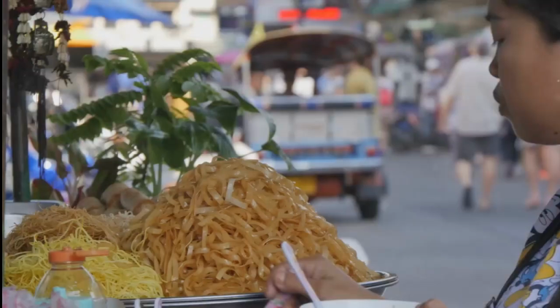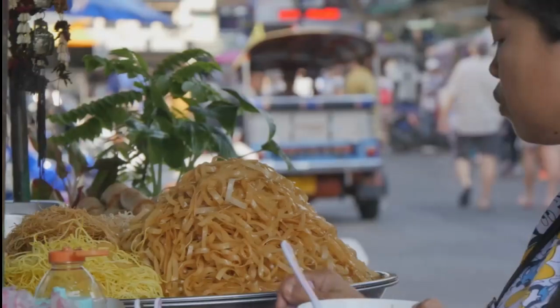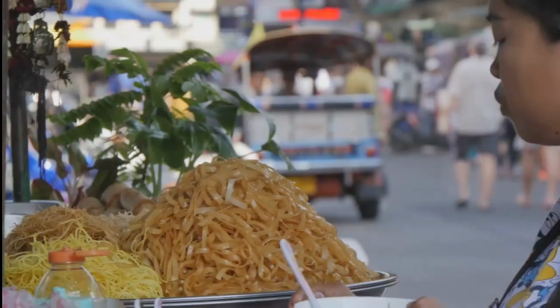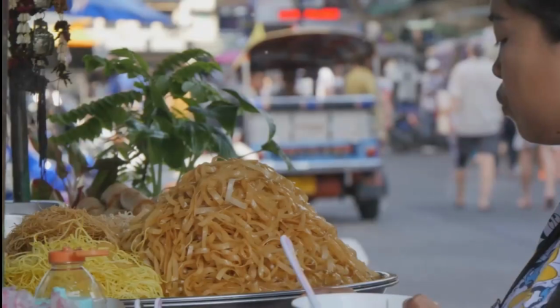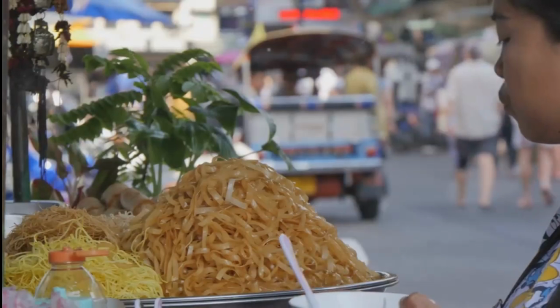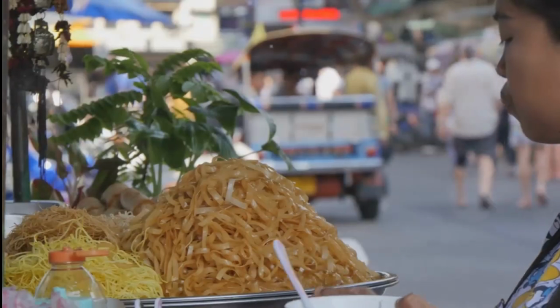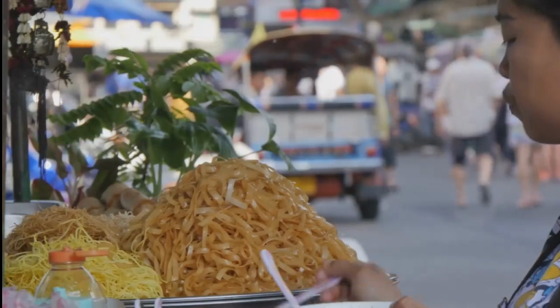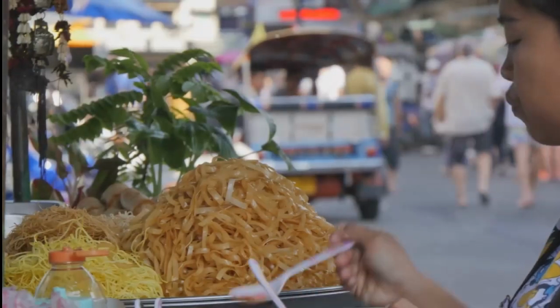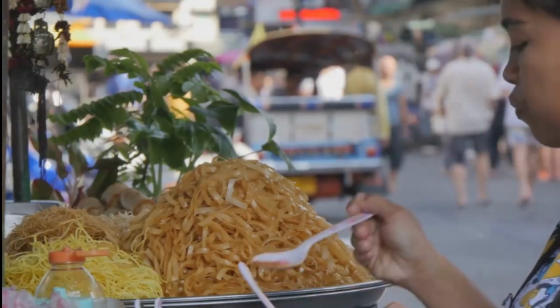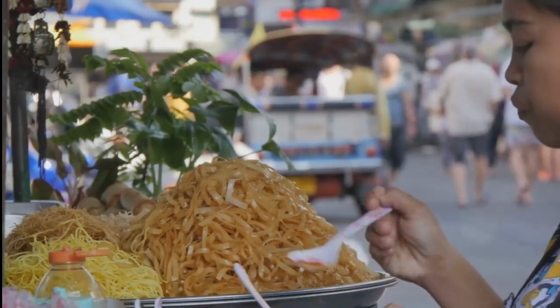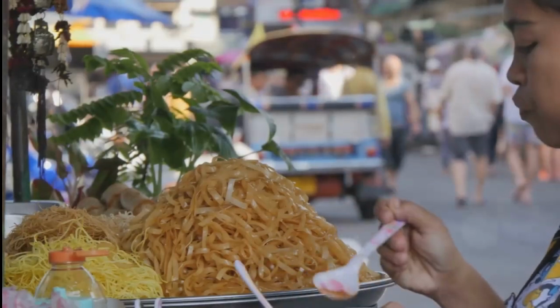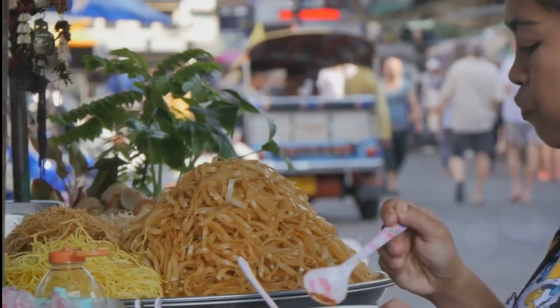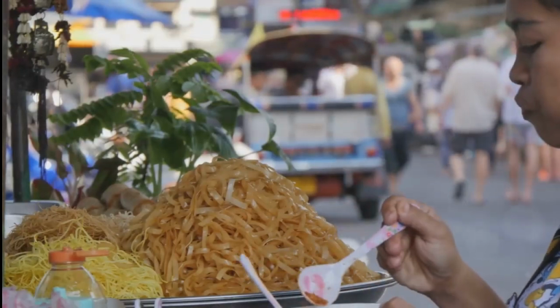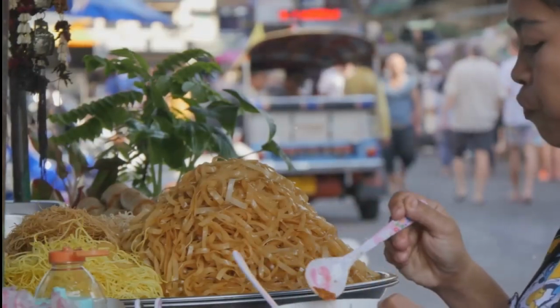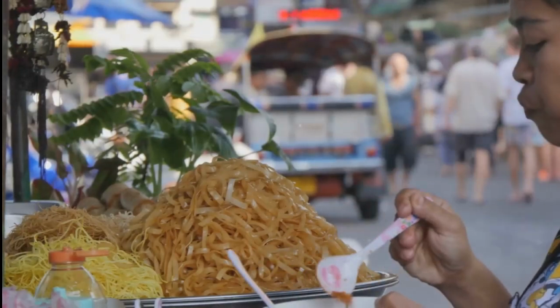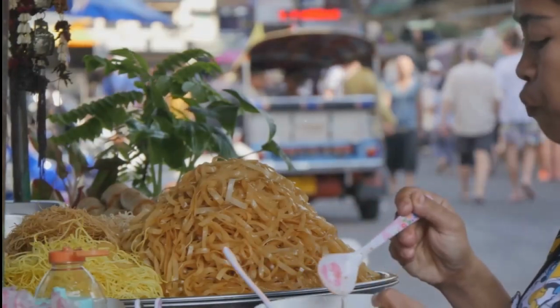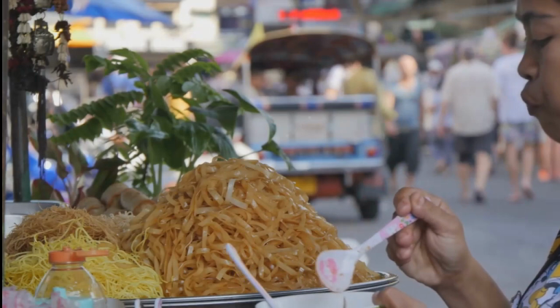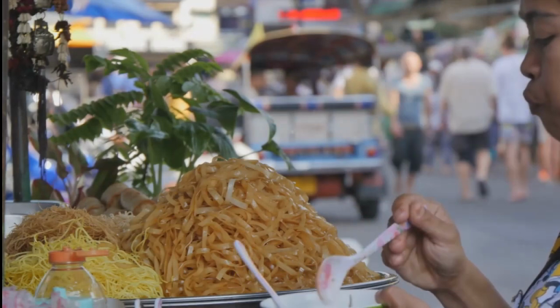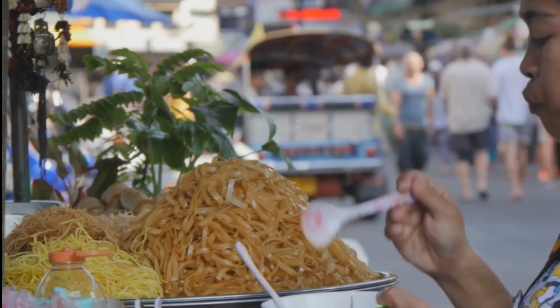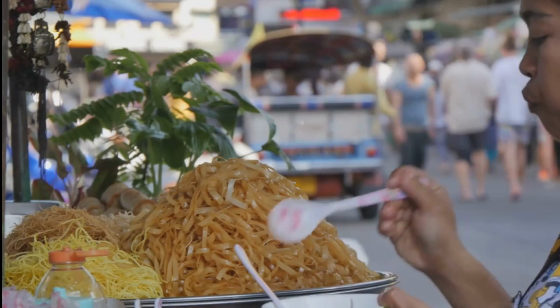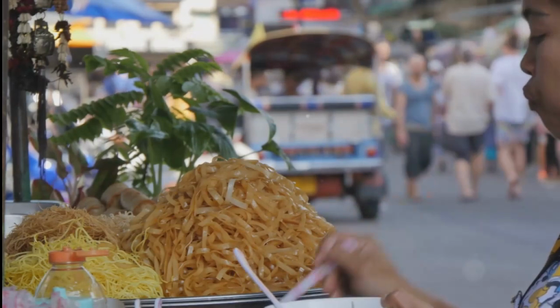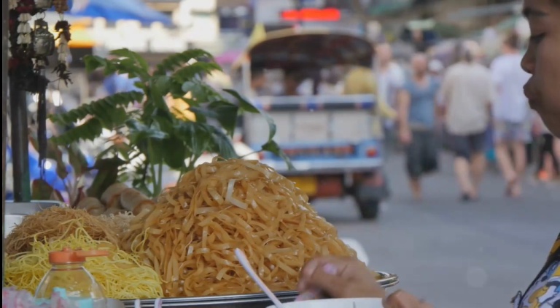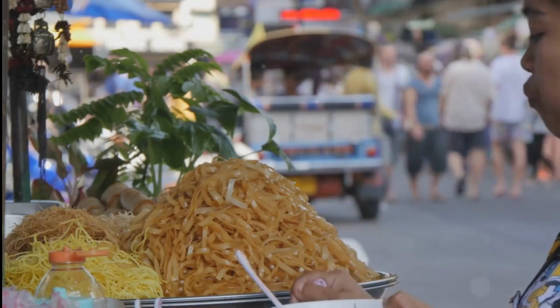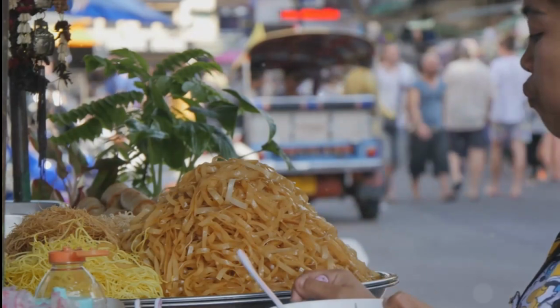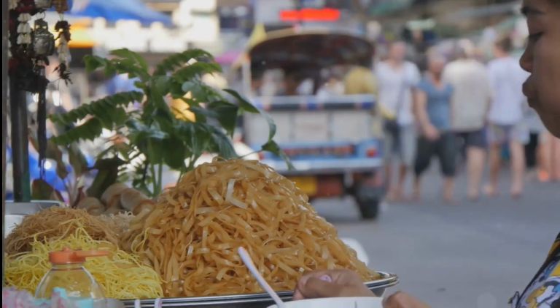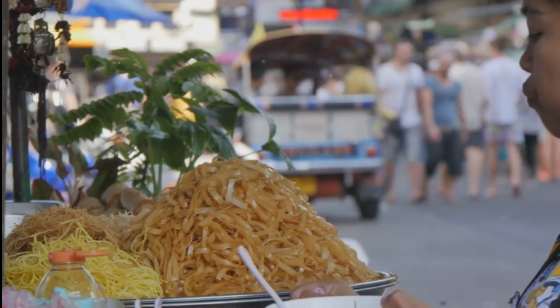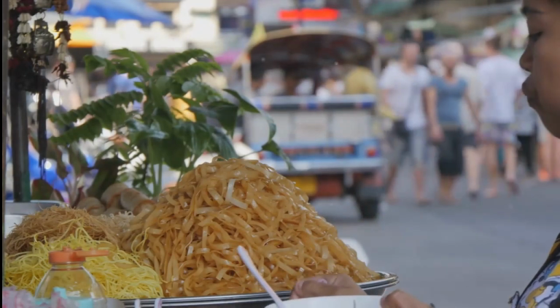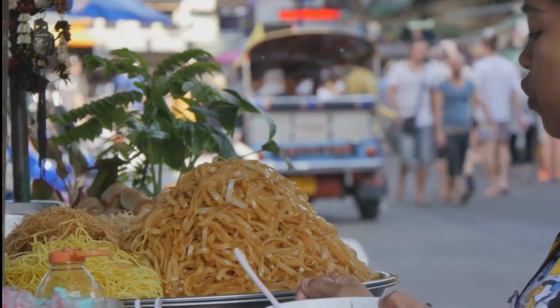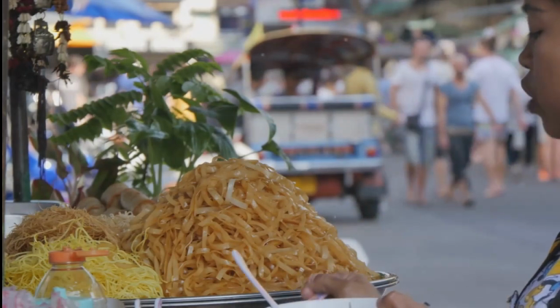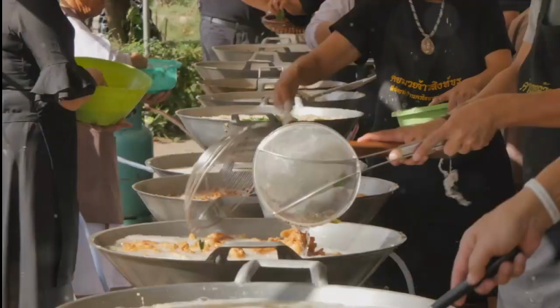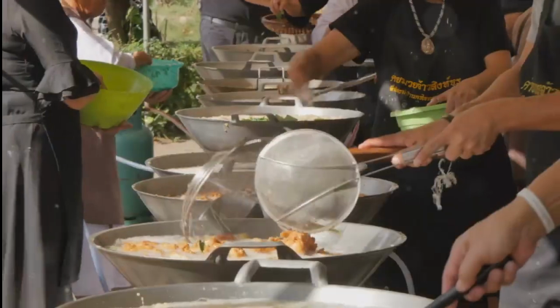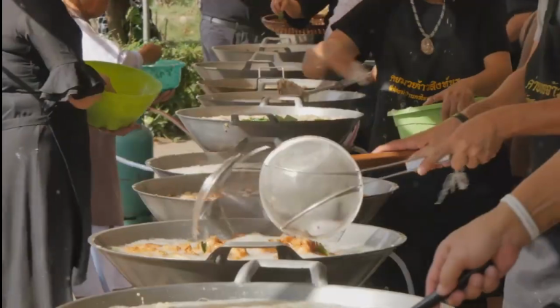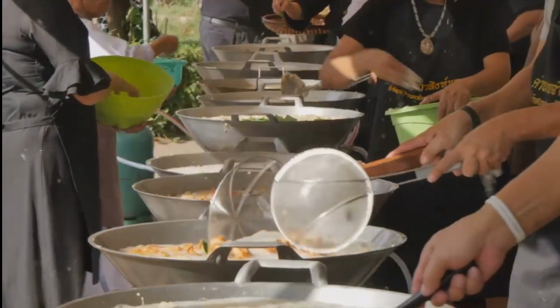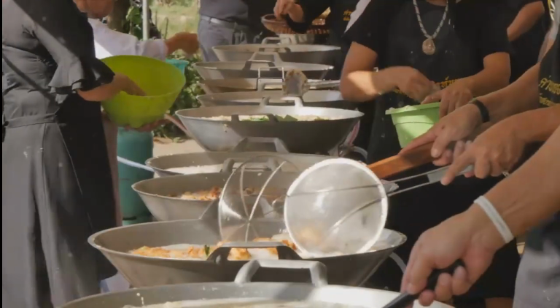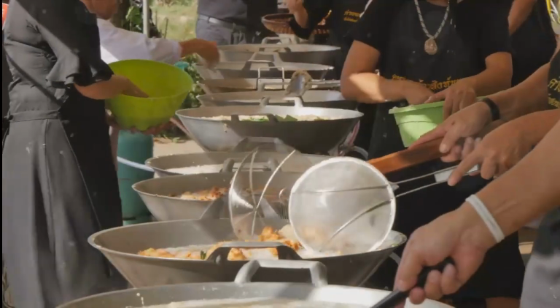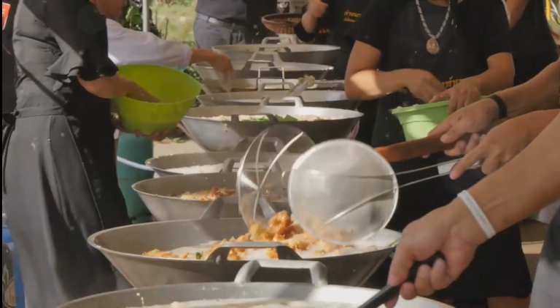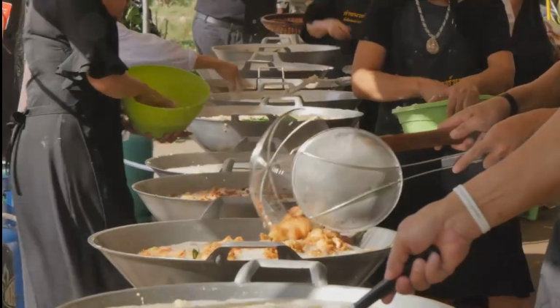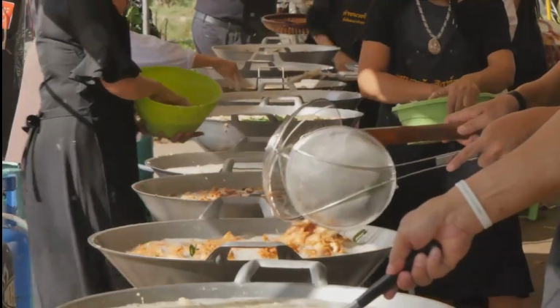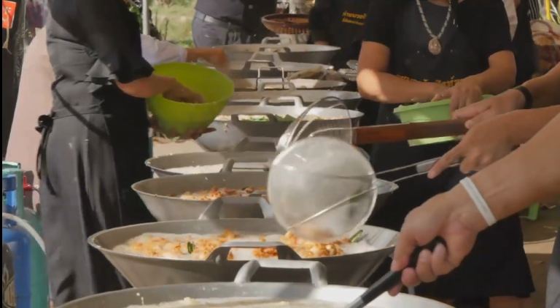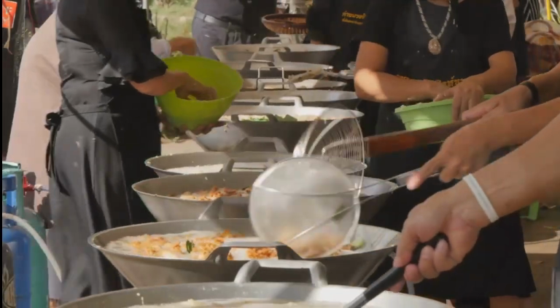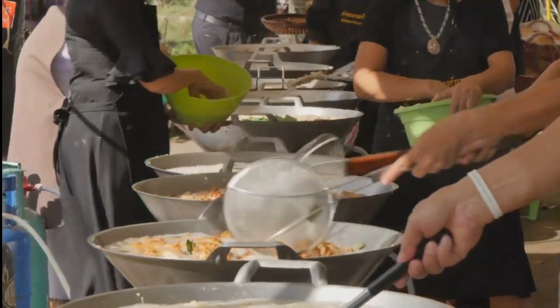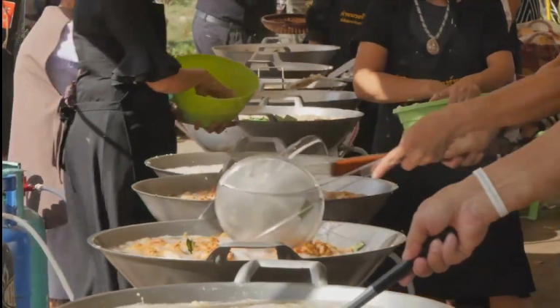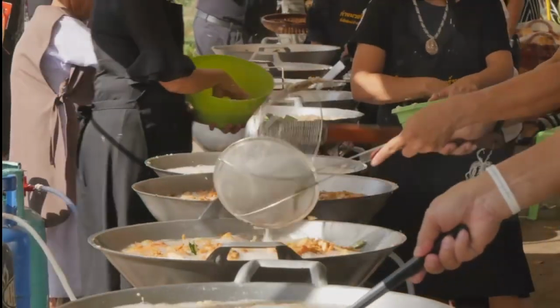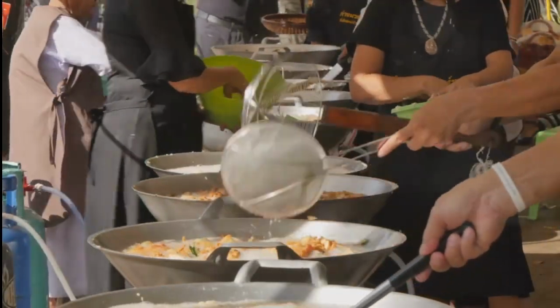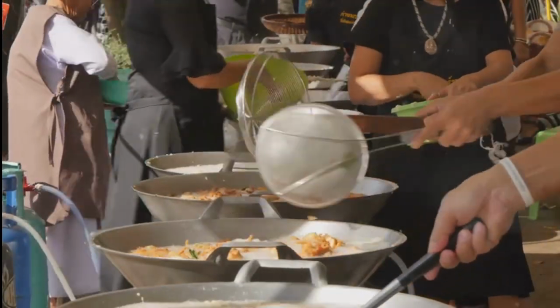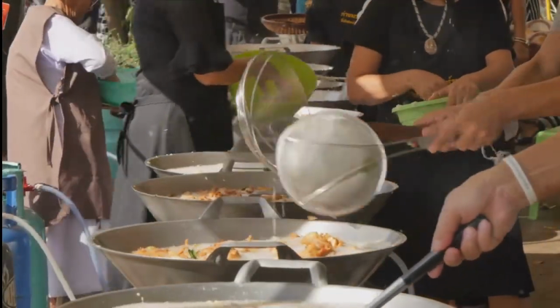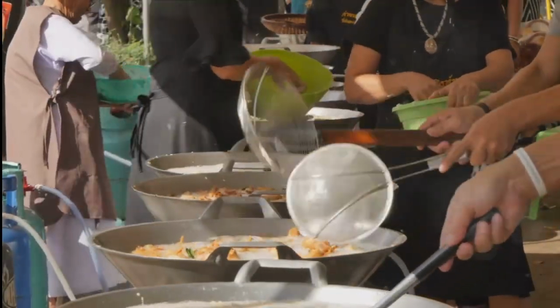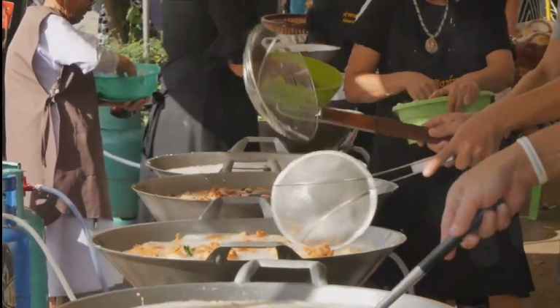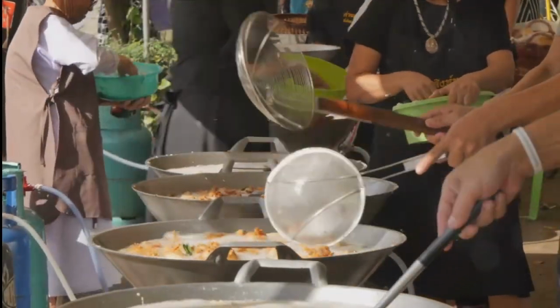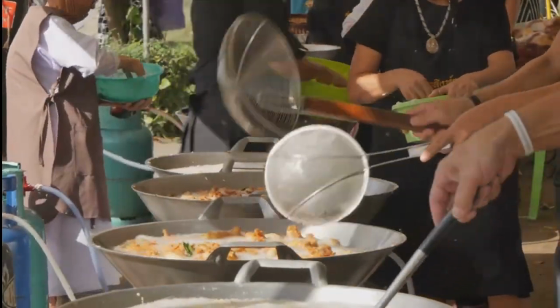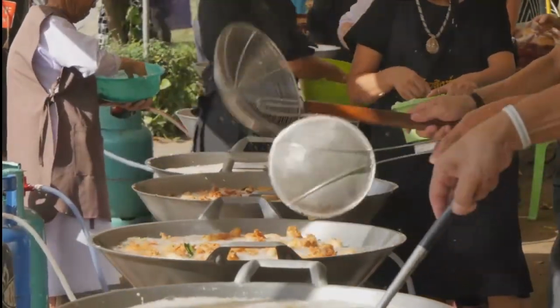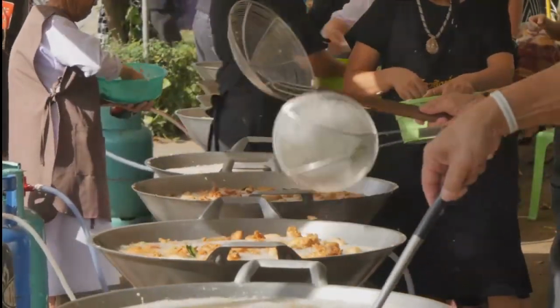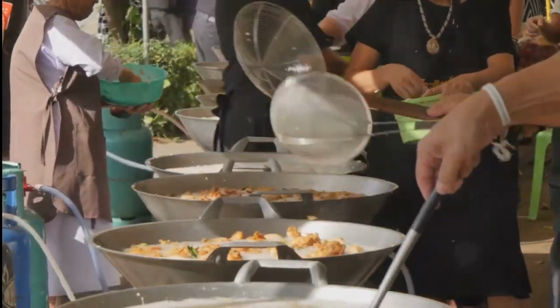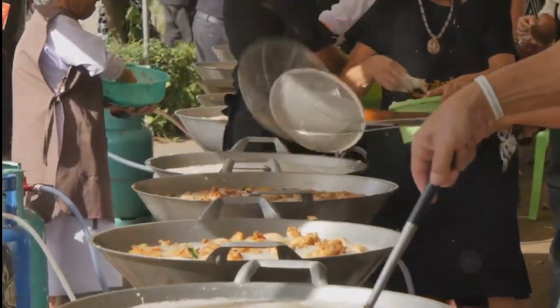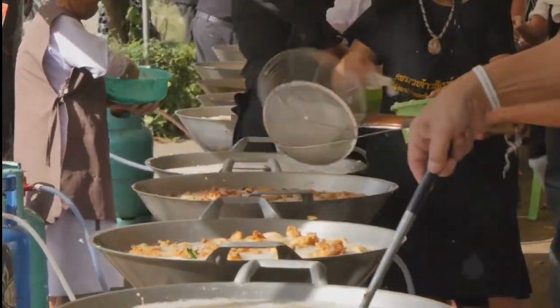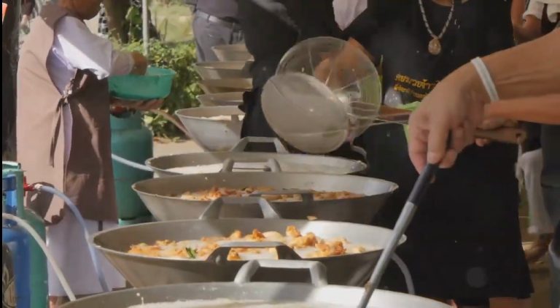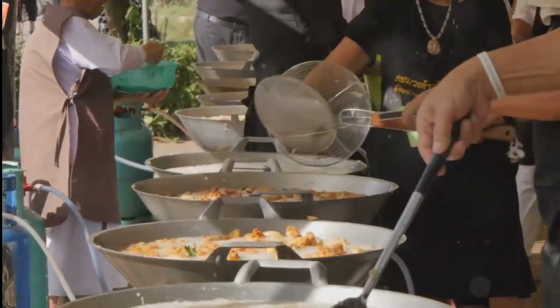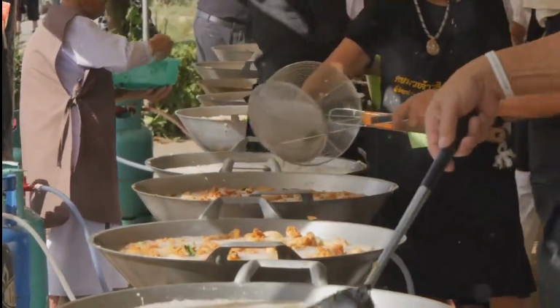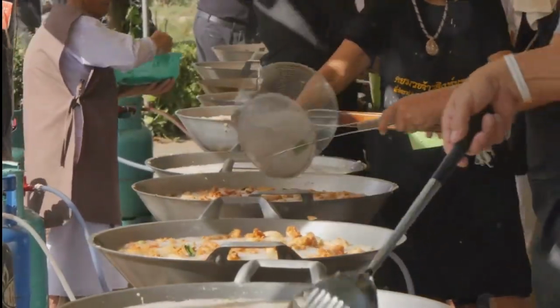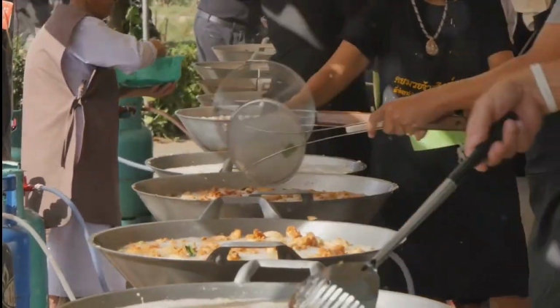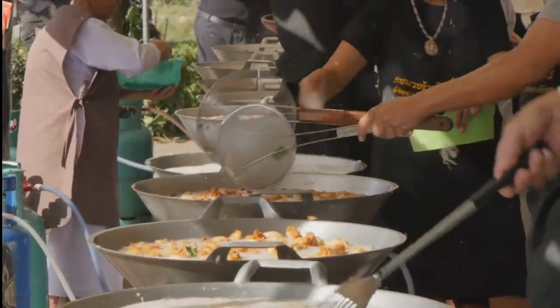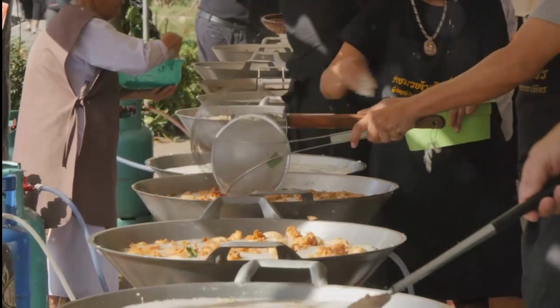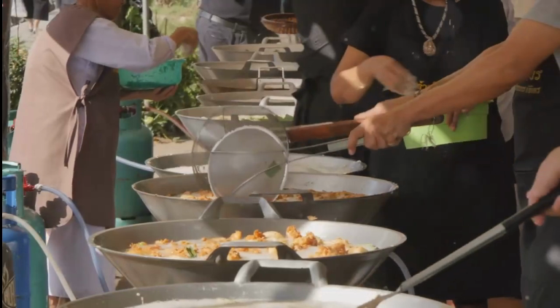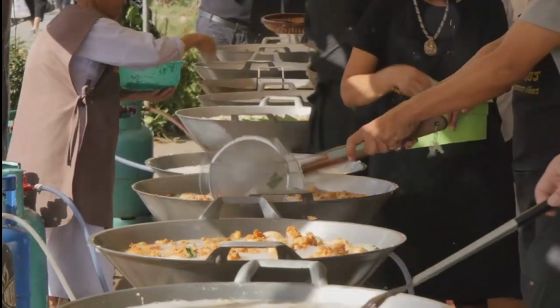For lunch, dive into the variety of street food available. And for dinner, savor the flavors of authentic Thai cuisine at local eateries.